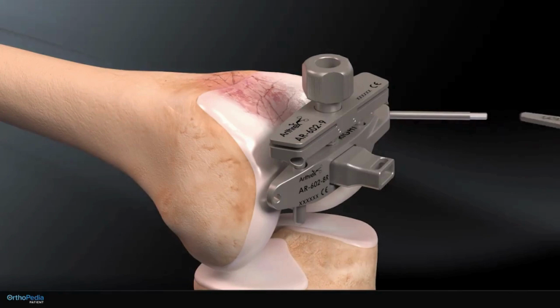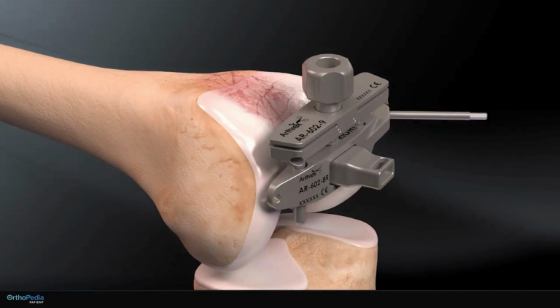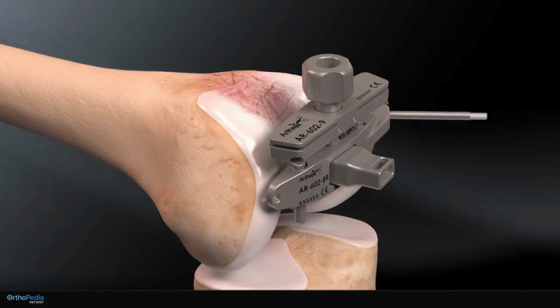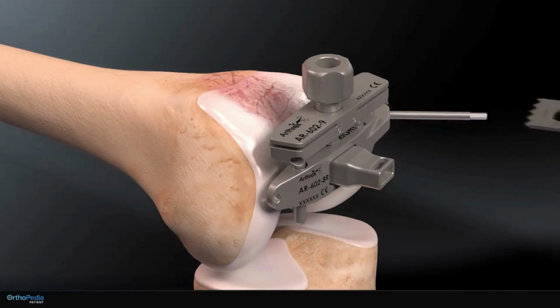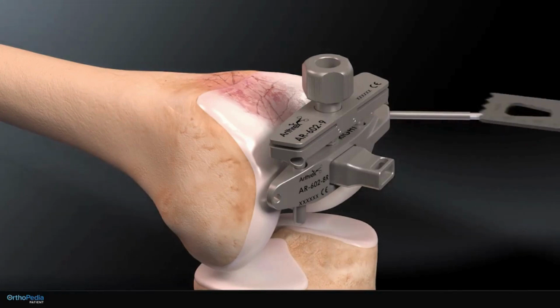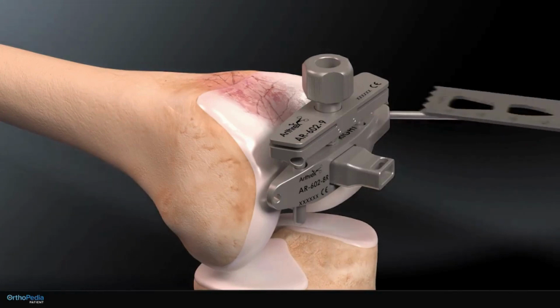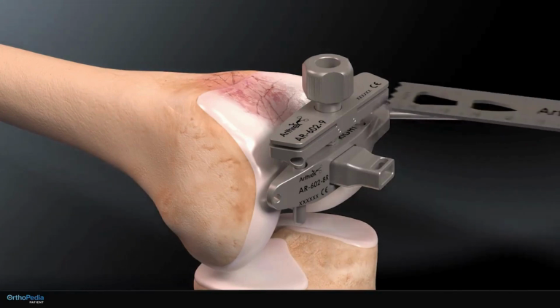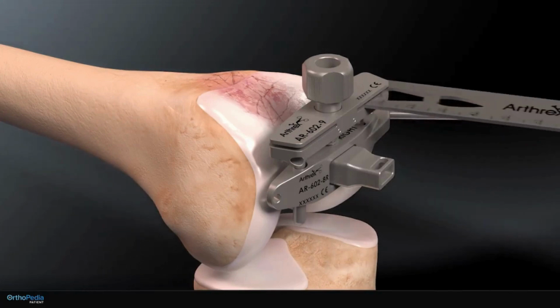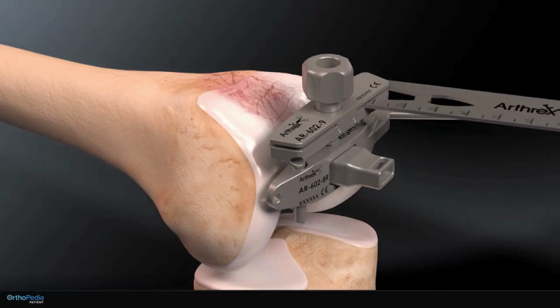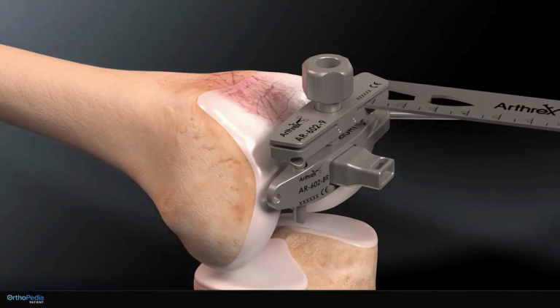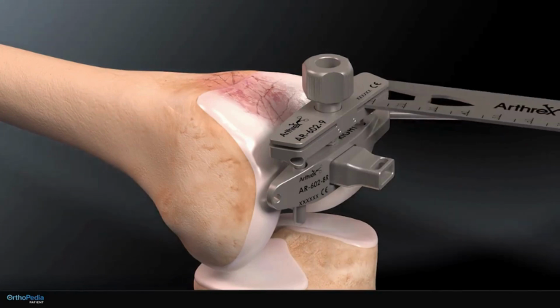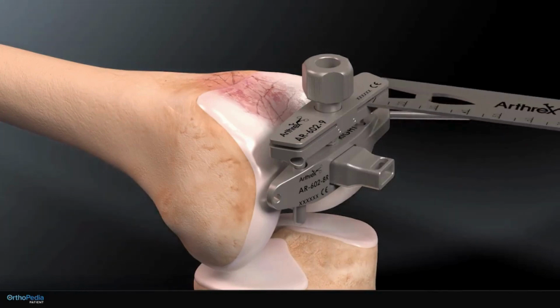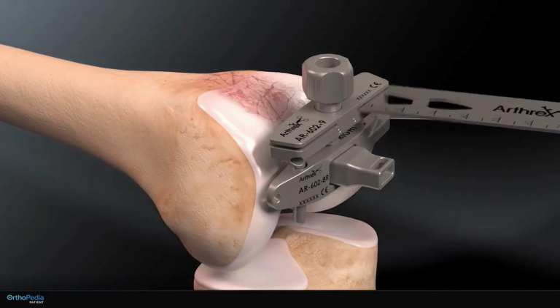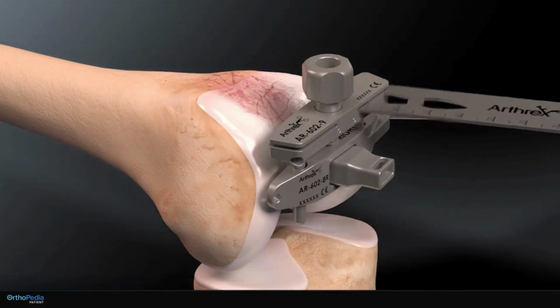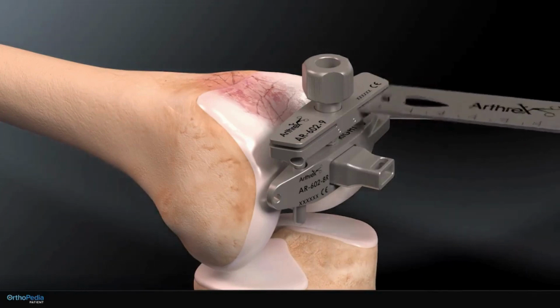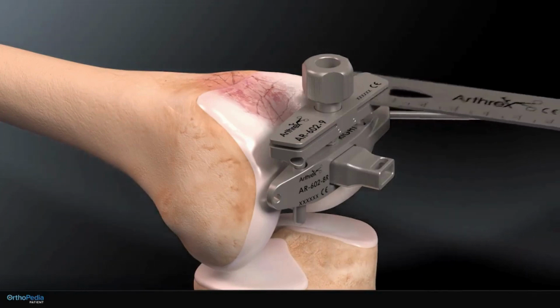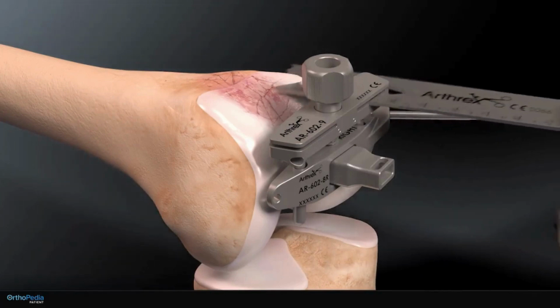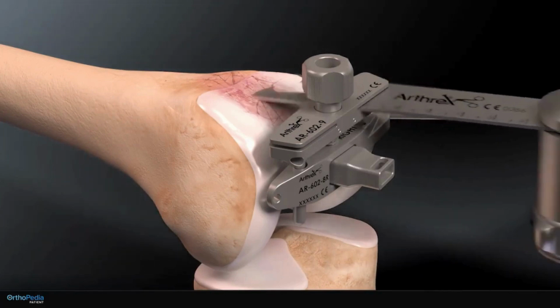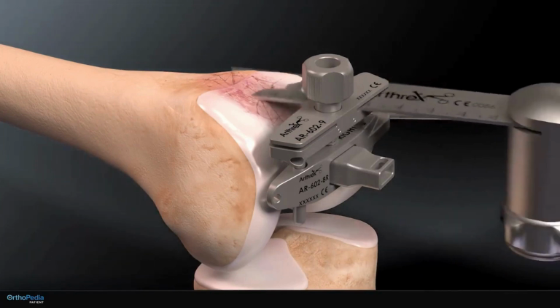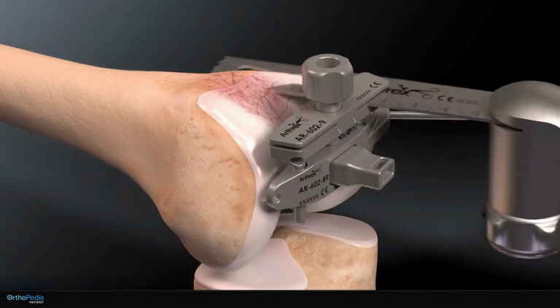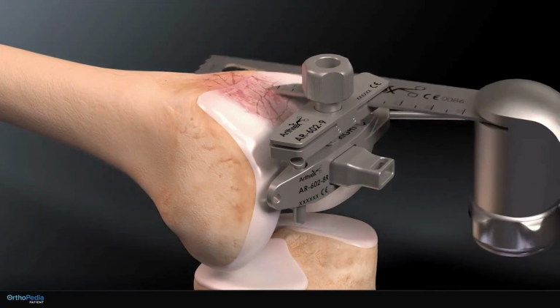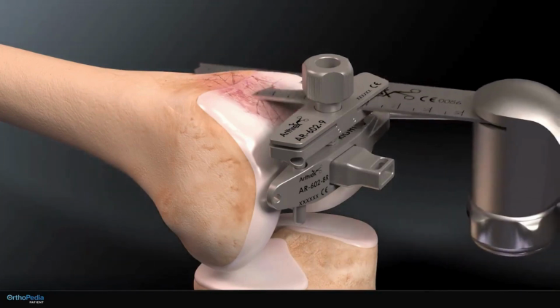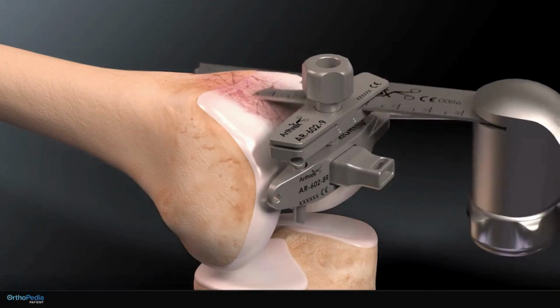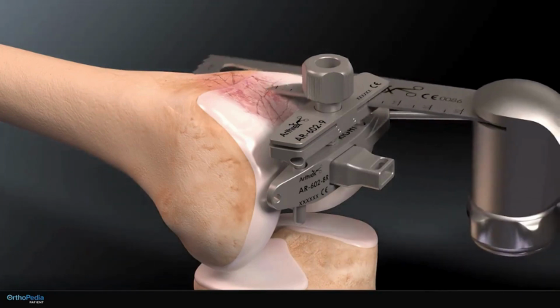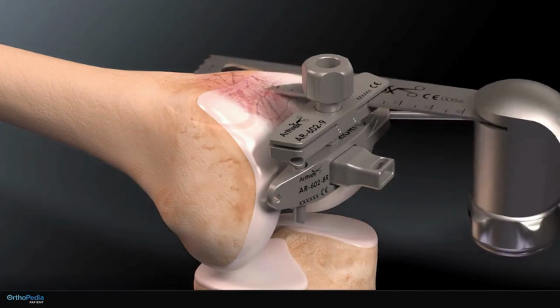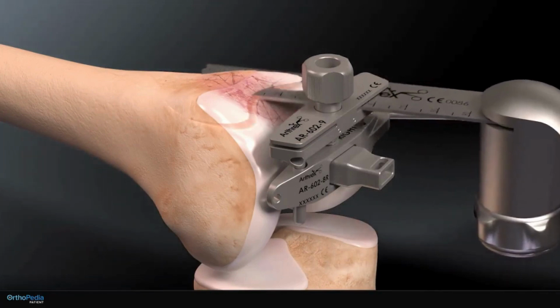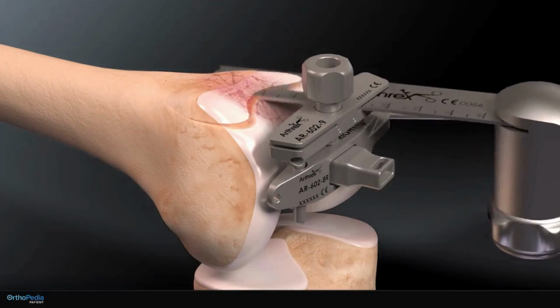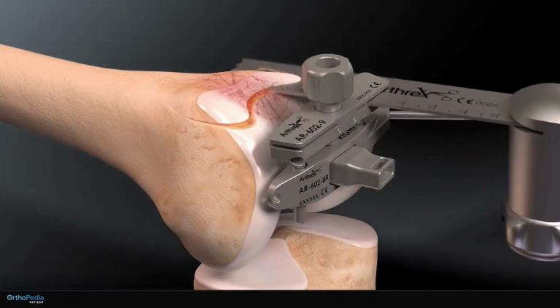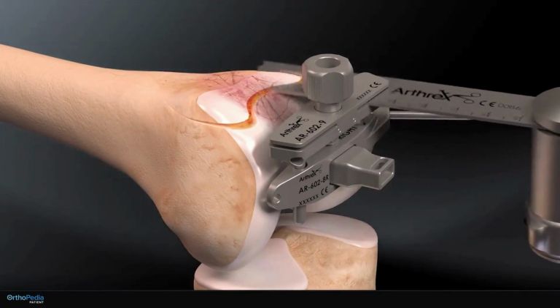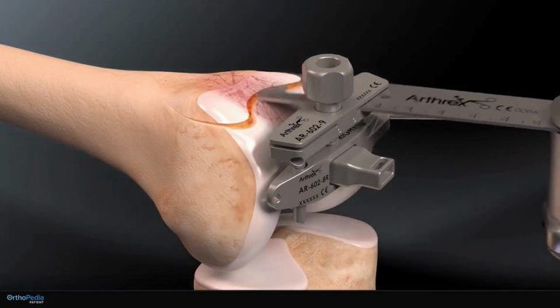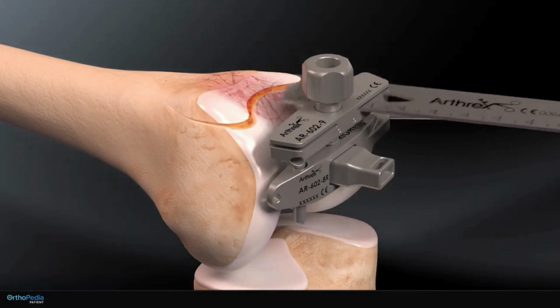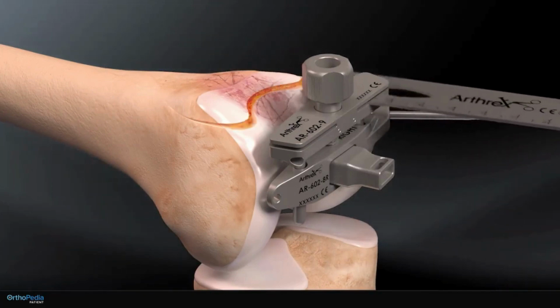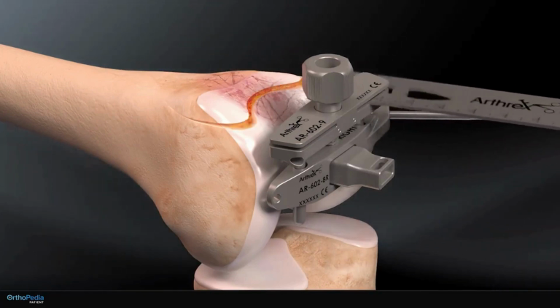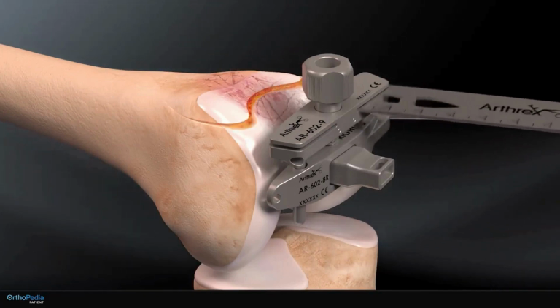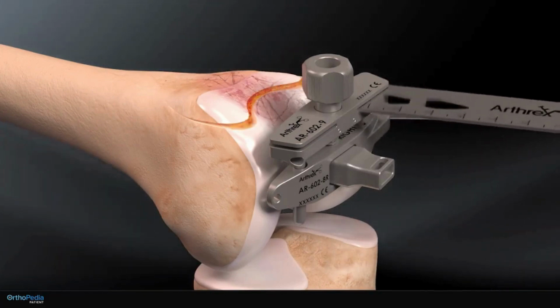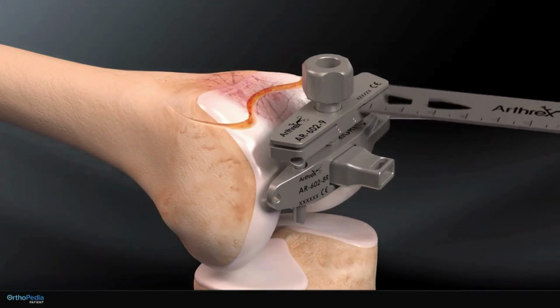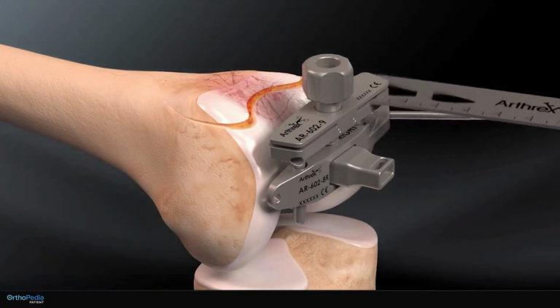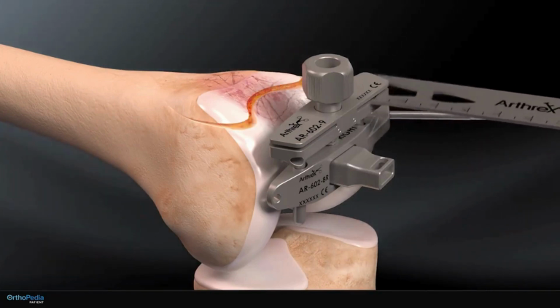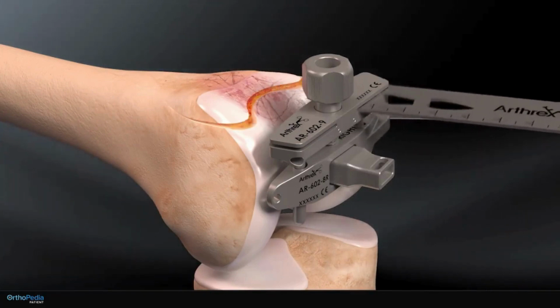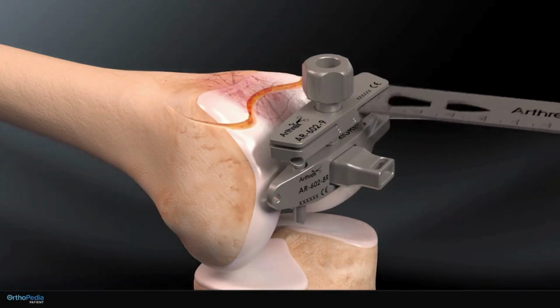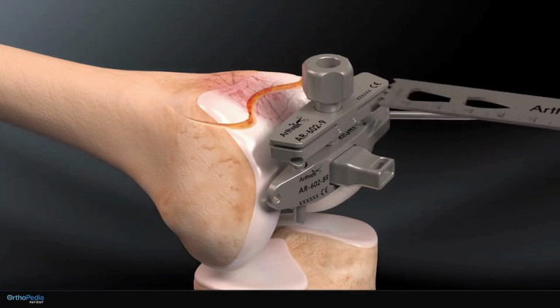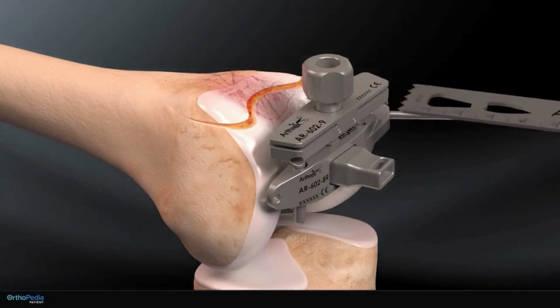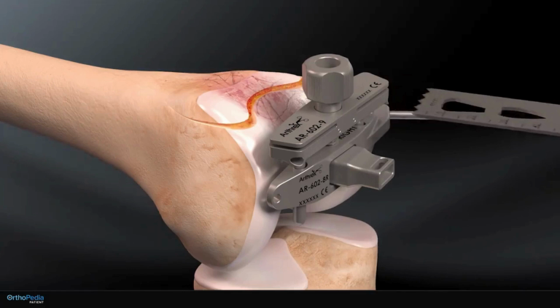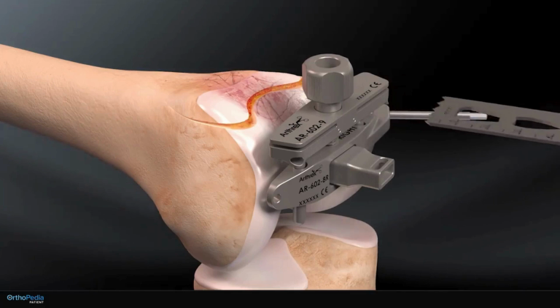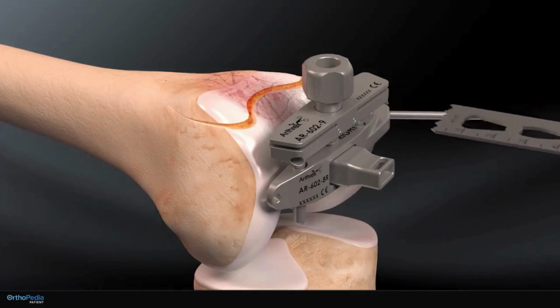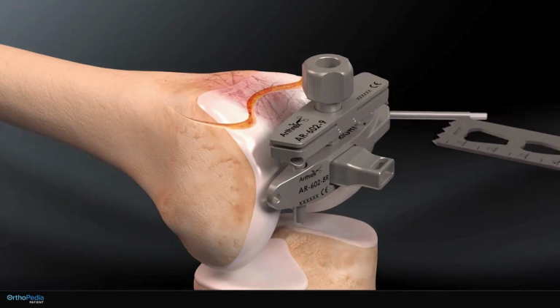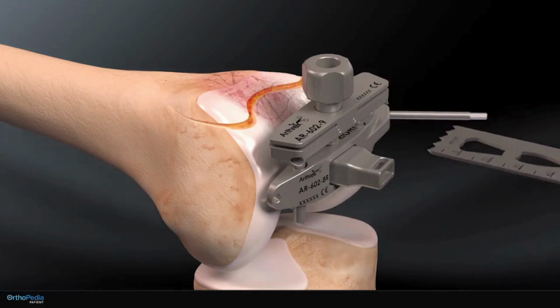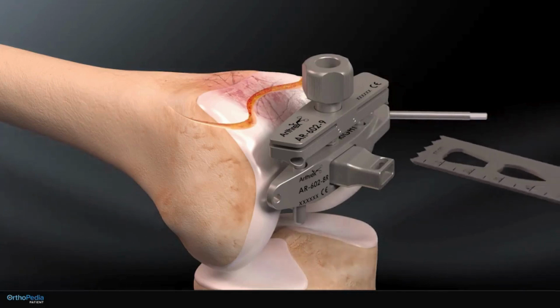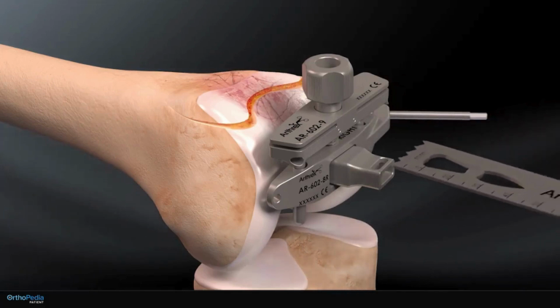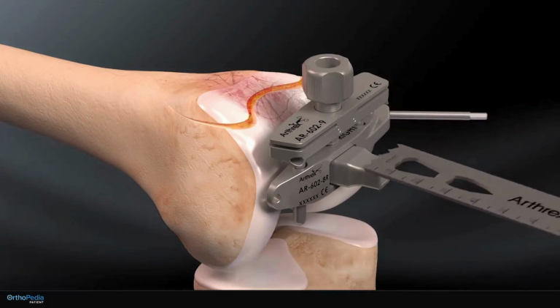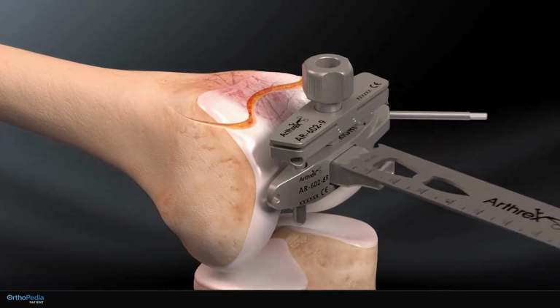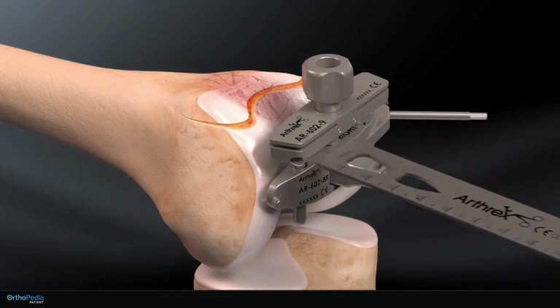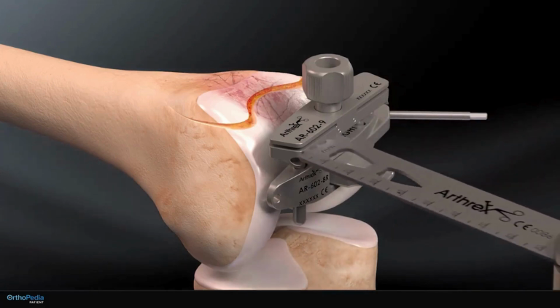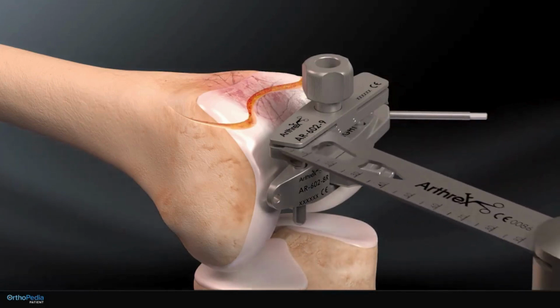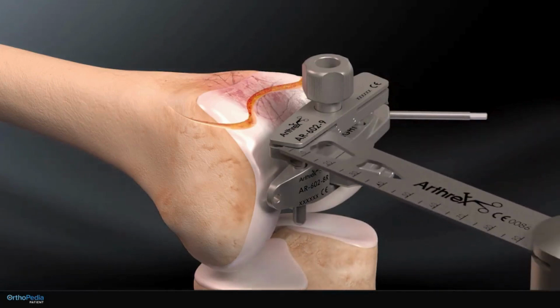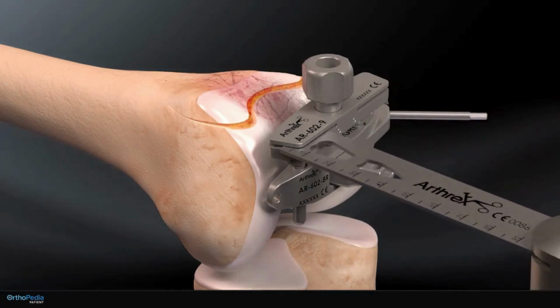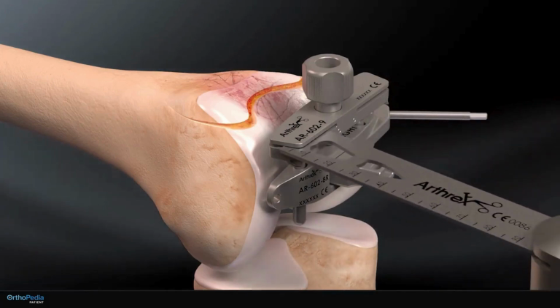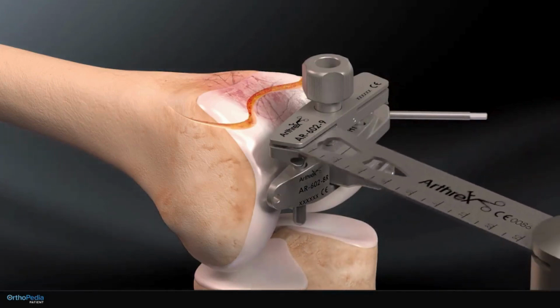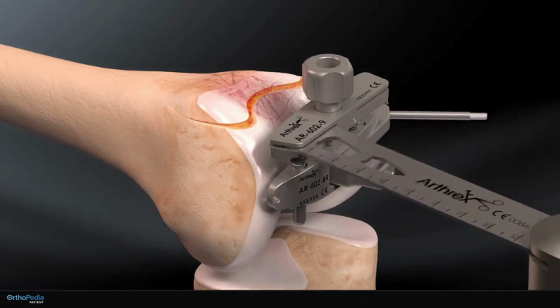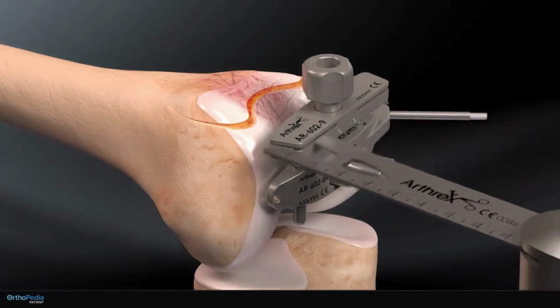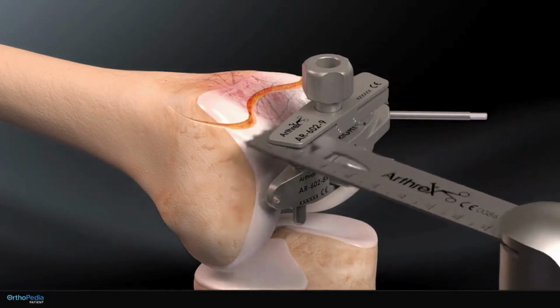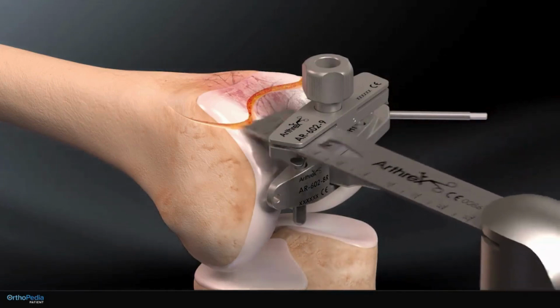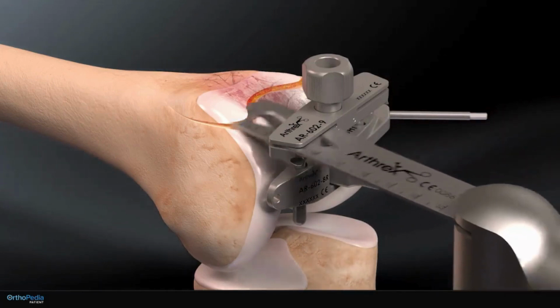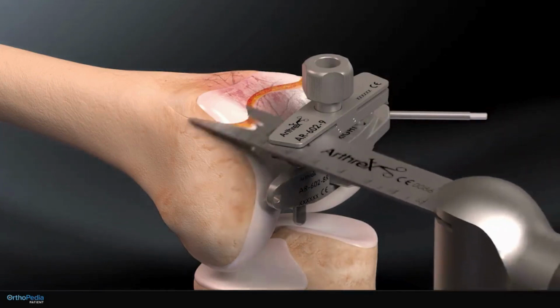A cutting guide is attached to the base and used to determine the correct level of bone to be removed. A bone saw is inserted through the guide and used to remove the top section of the front of the thigh bone that contacts the kneecap.